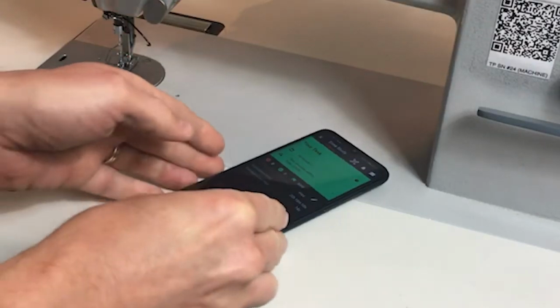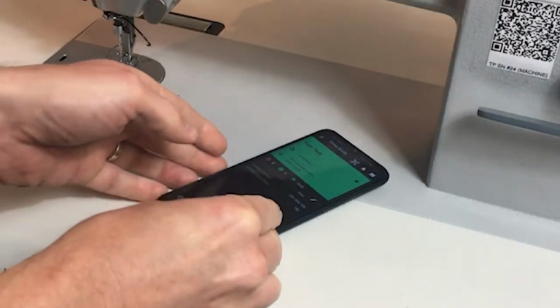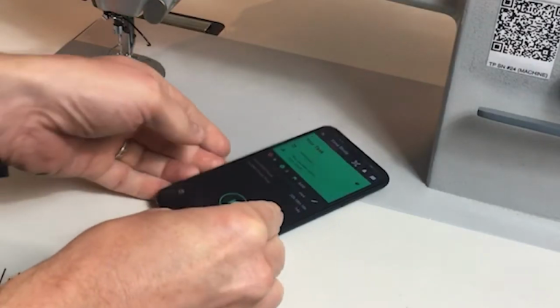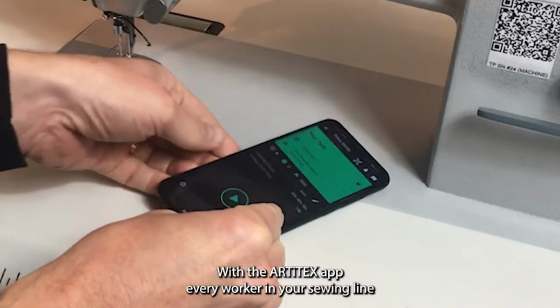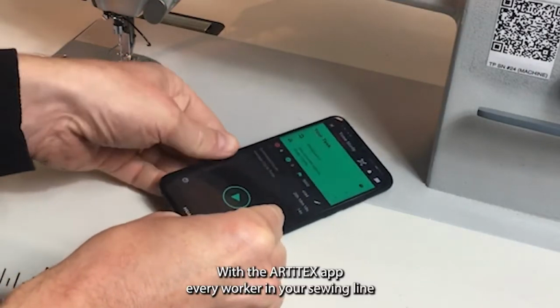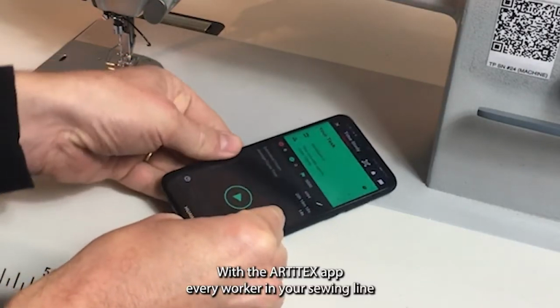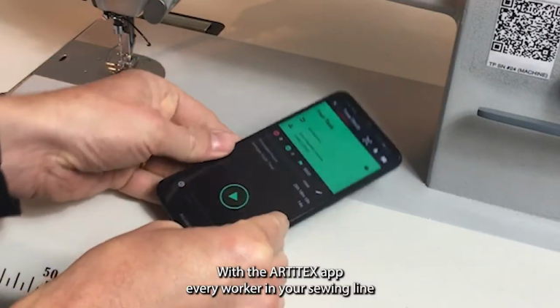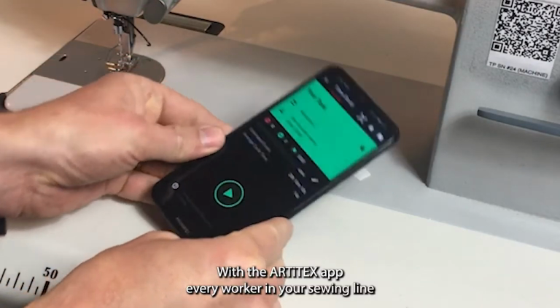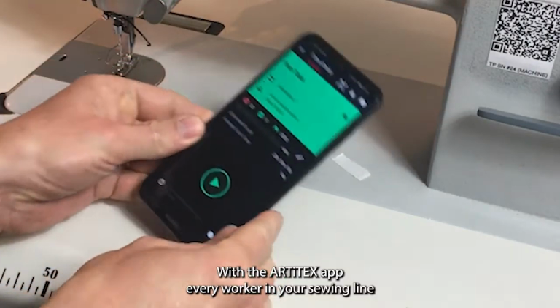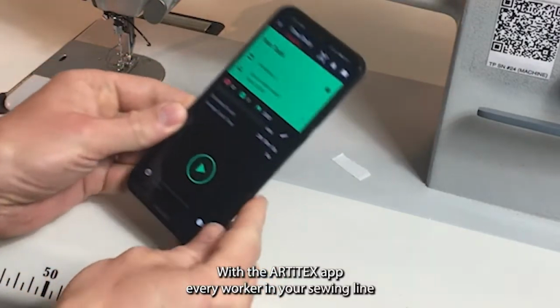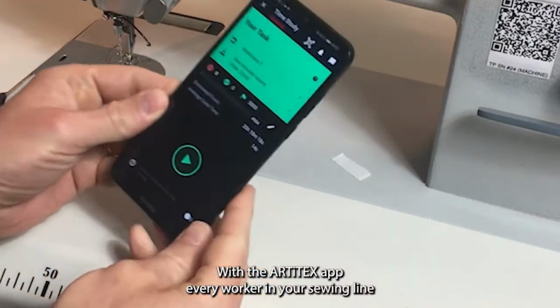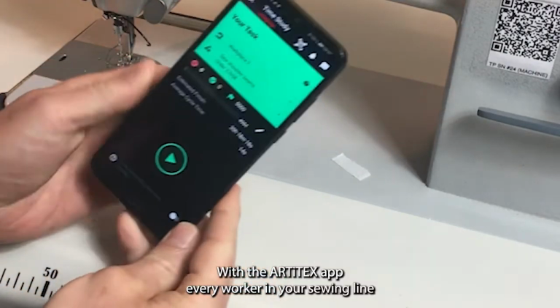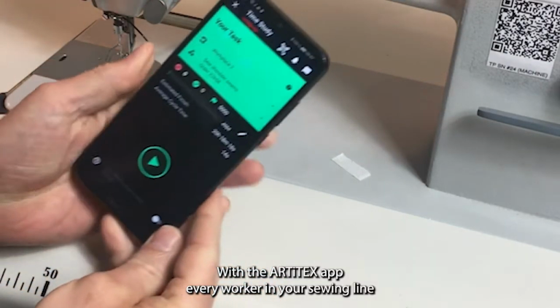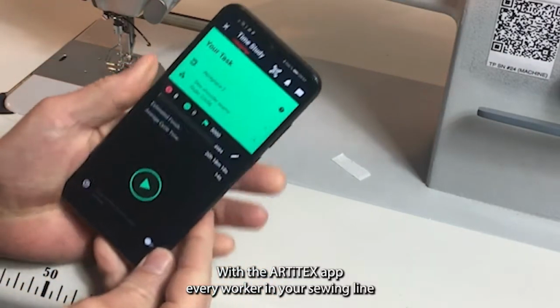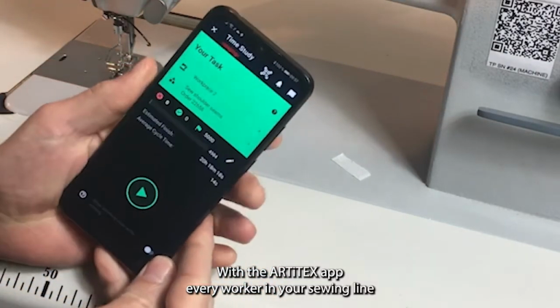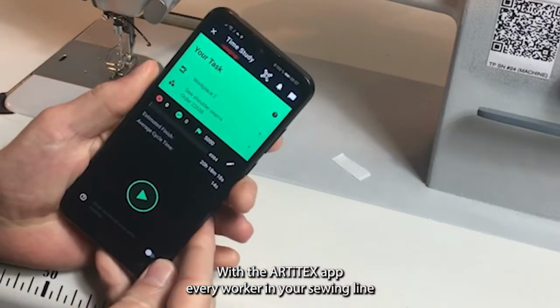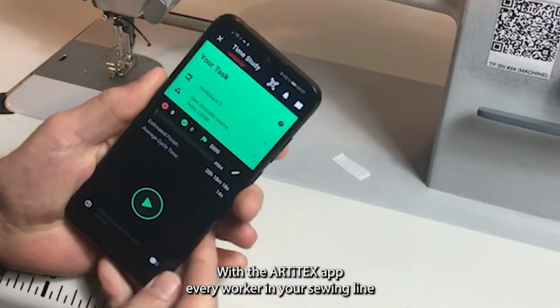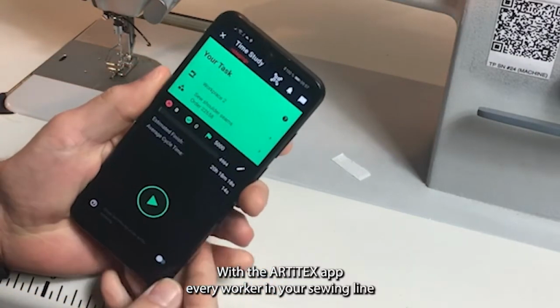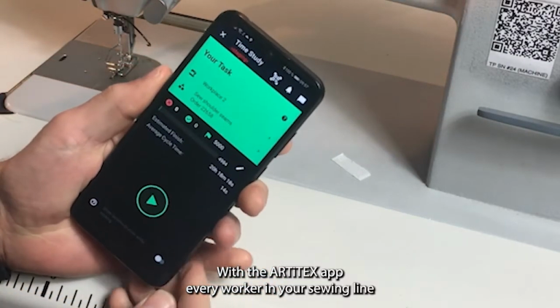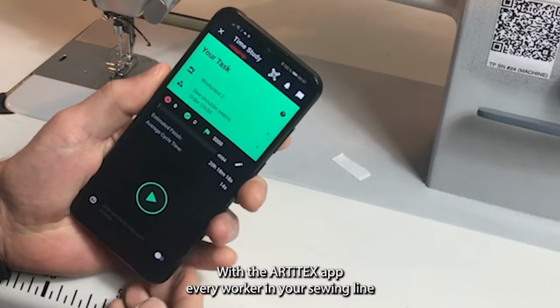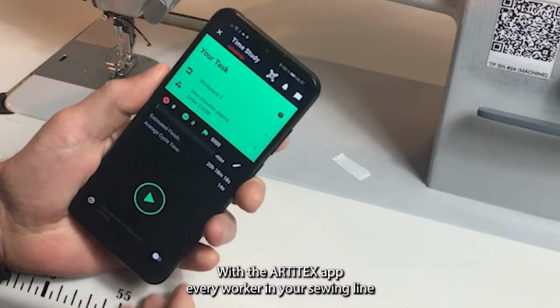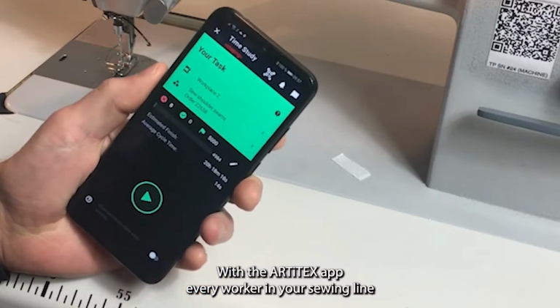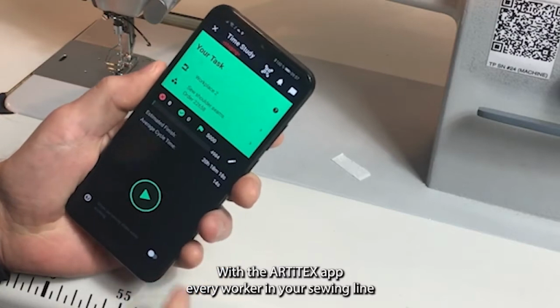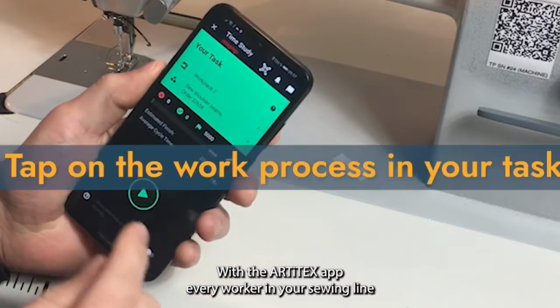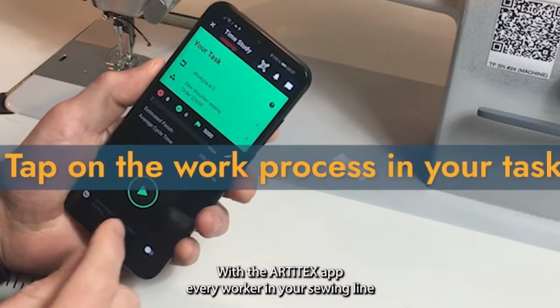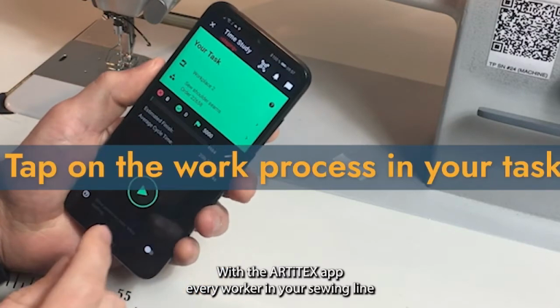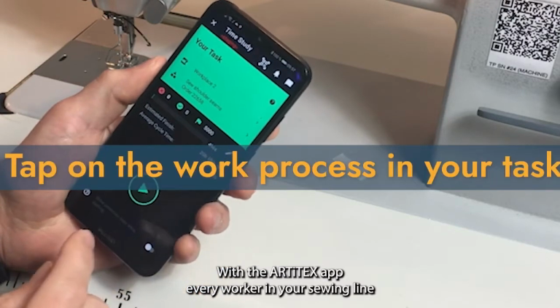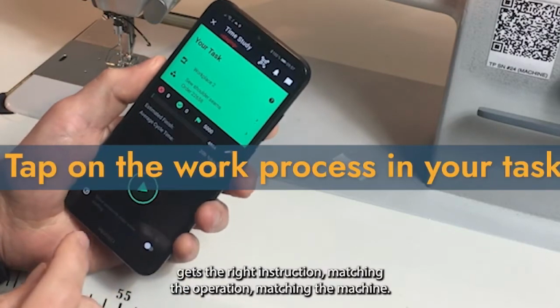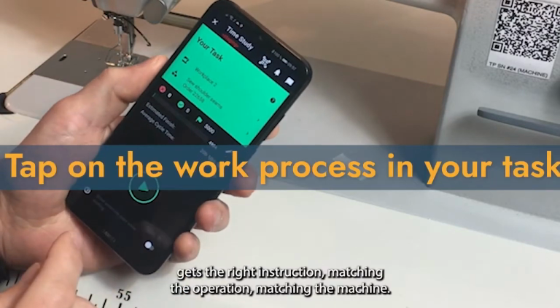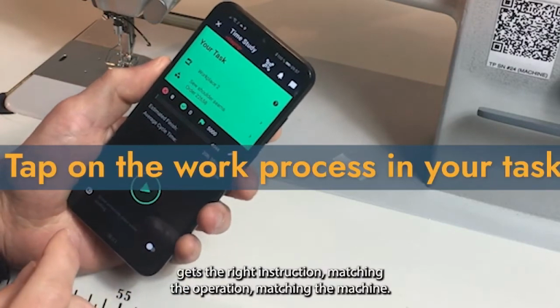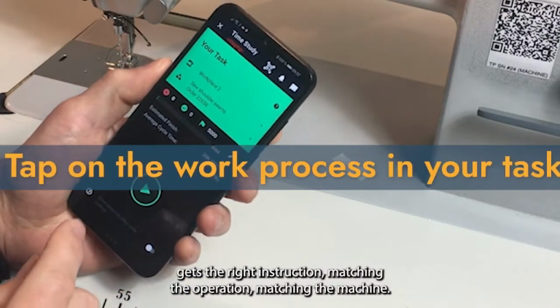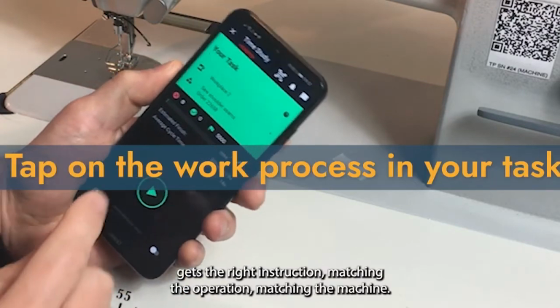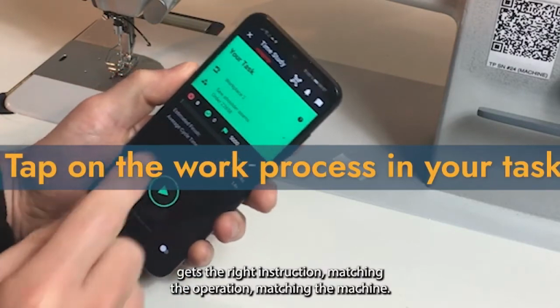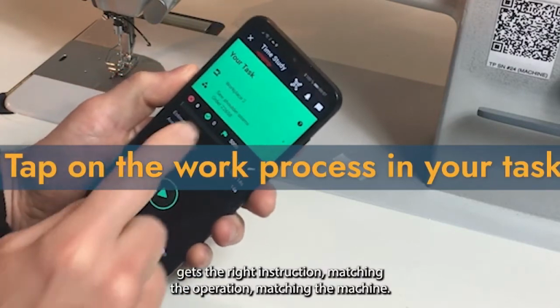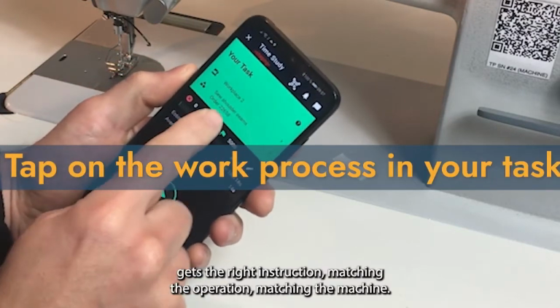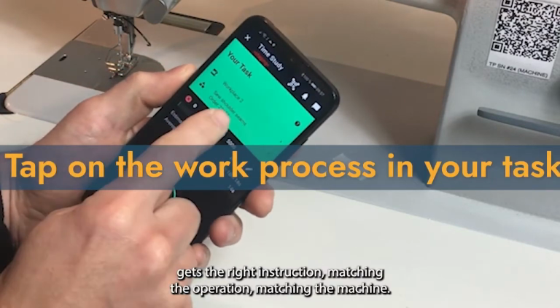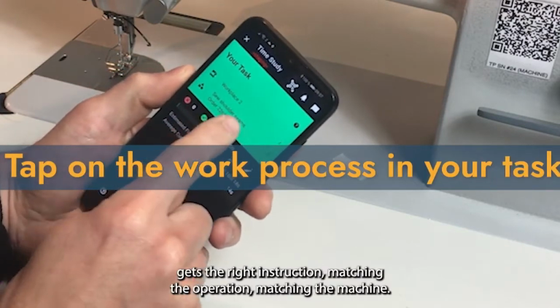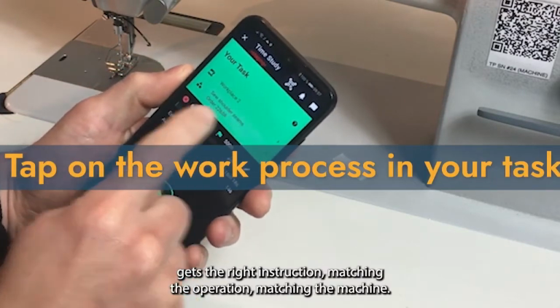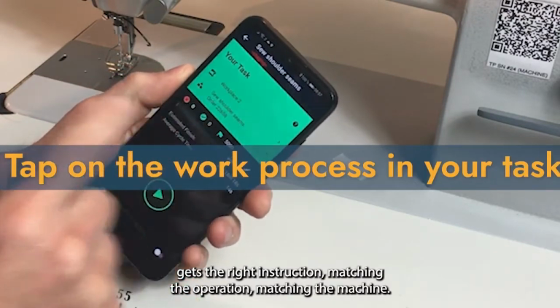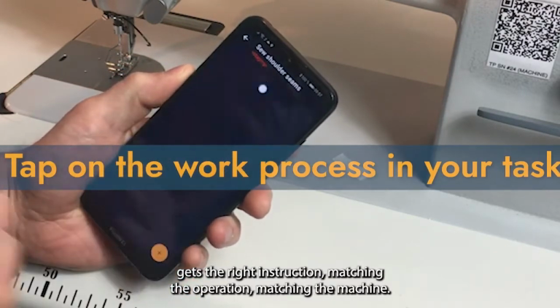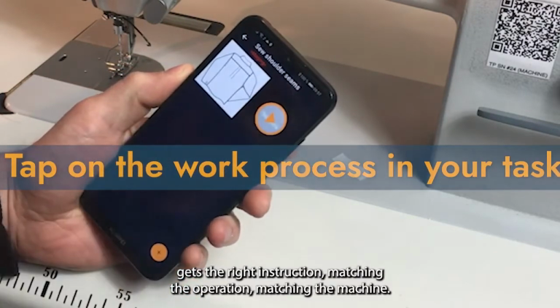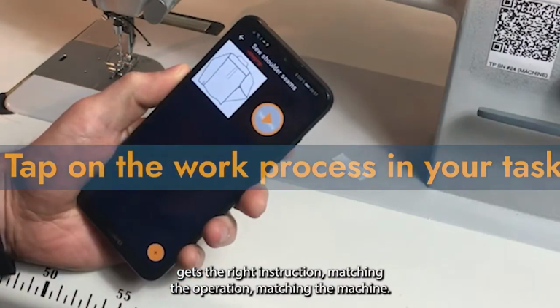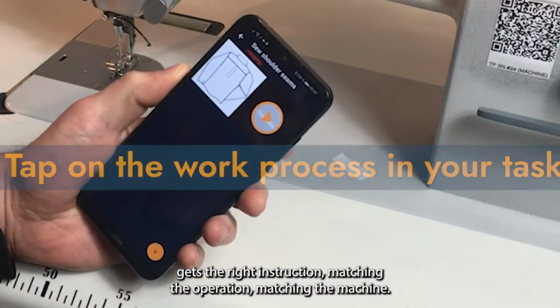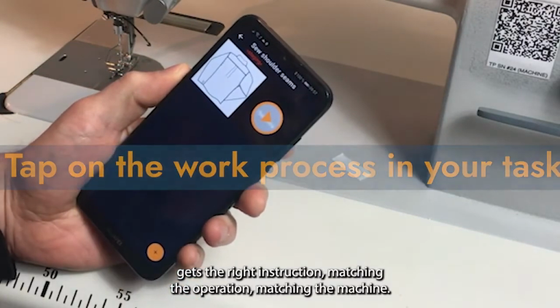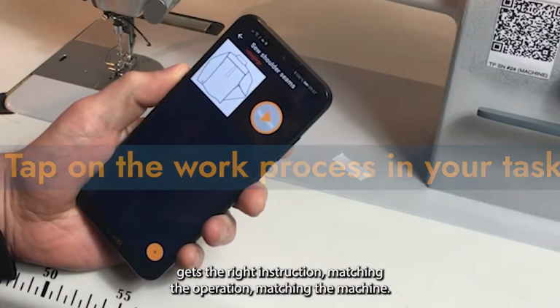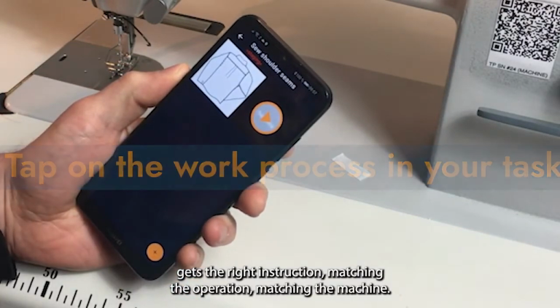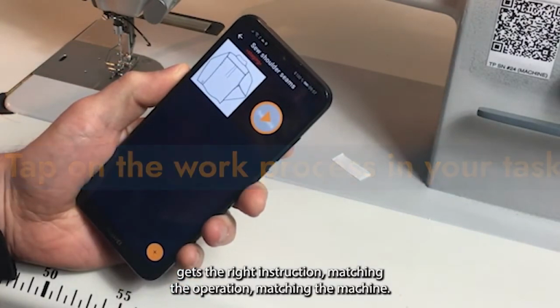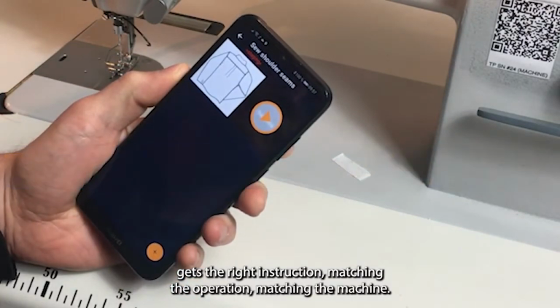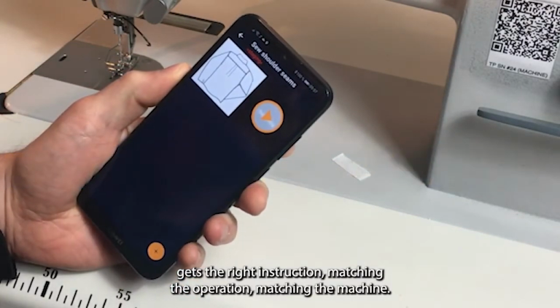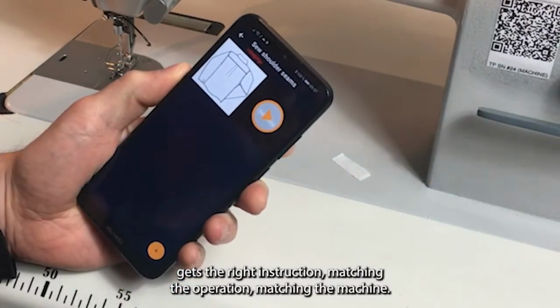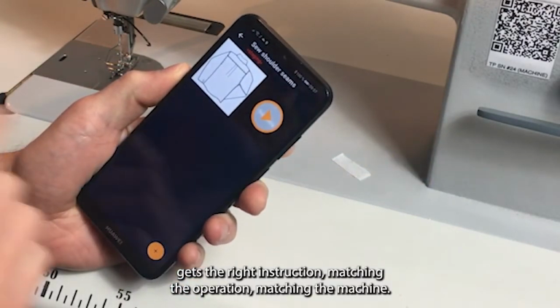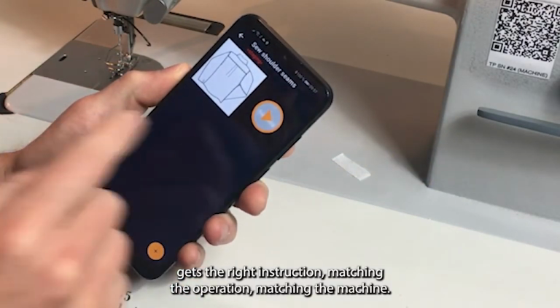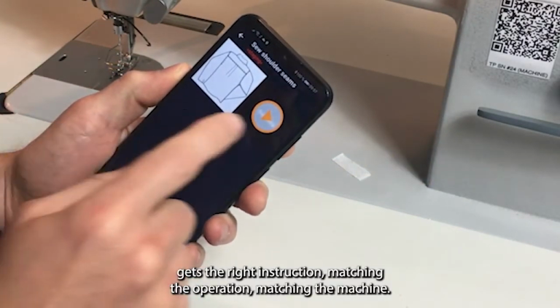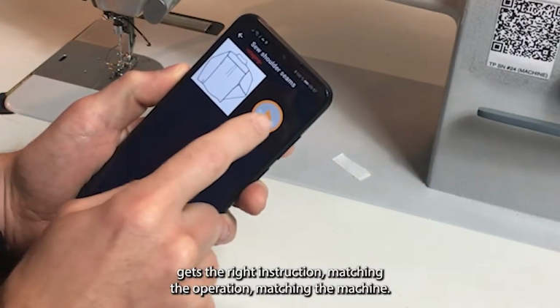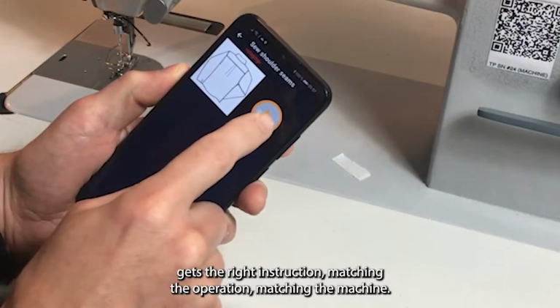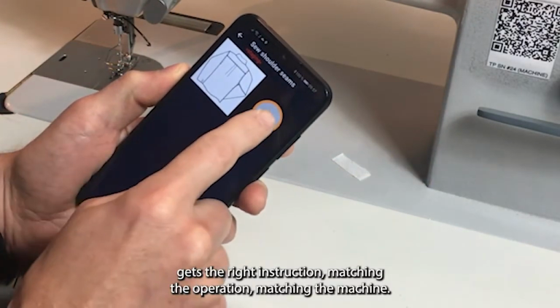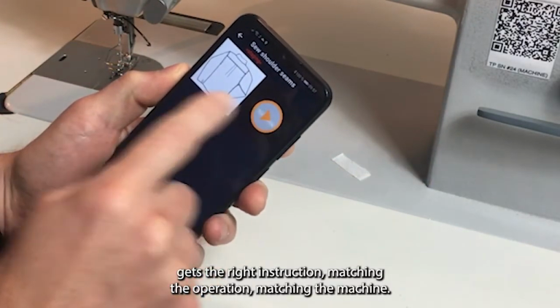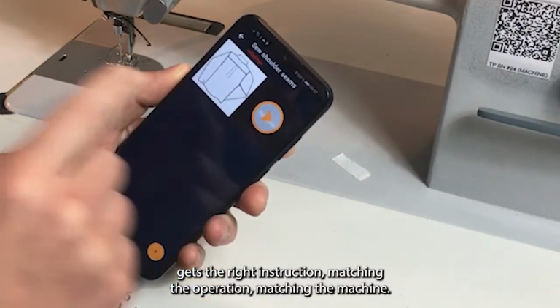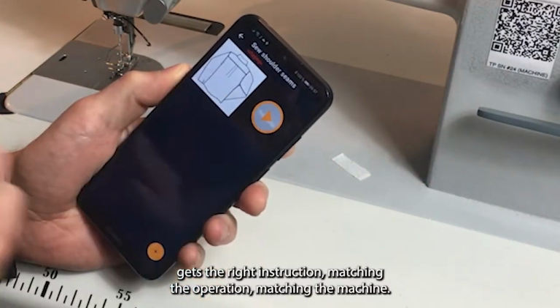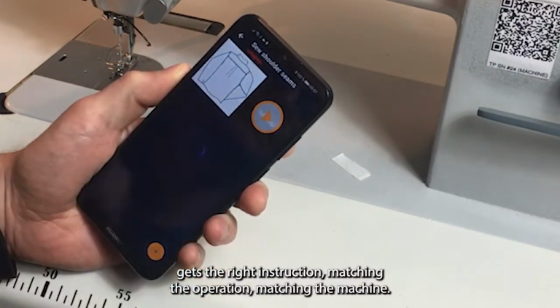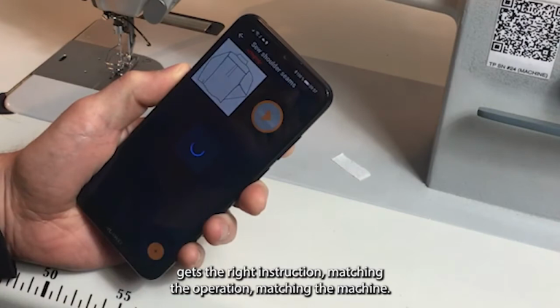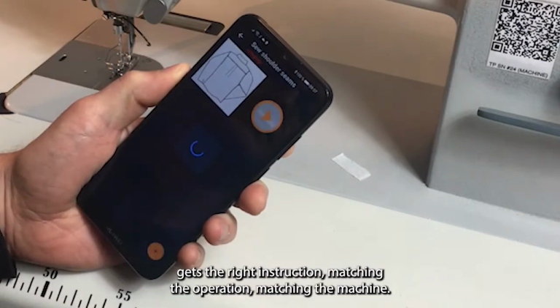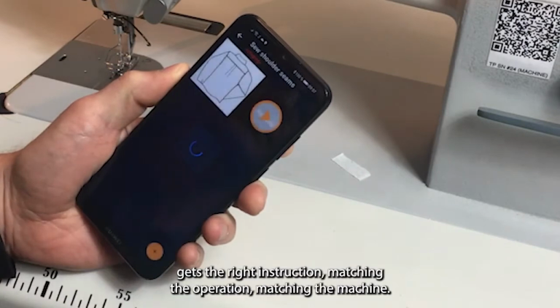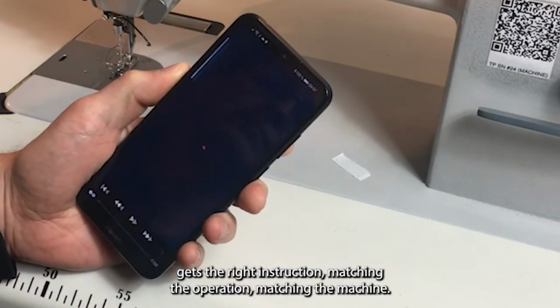With the Artitex app, every worker in your sewing line gets the right instruction — matching the operation, matching the machine.